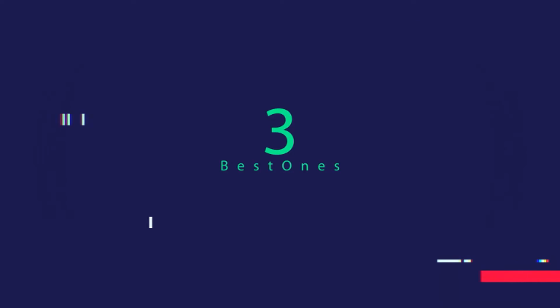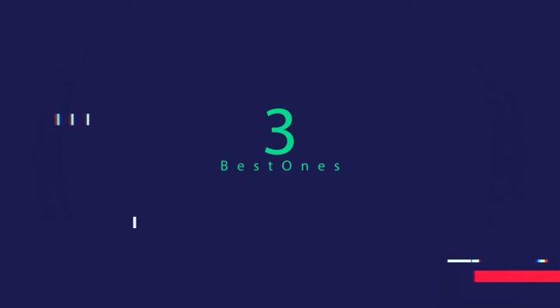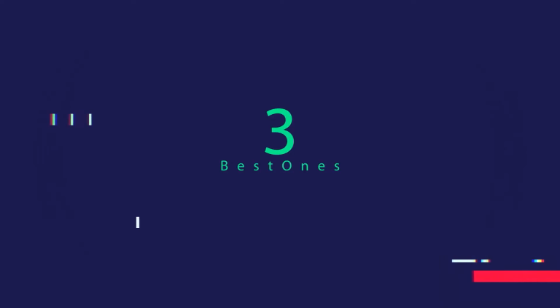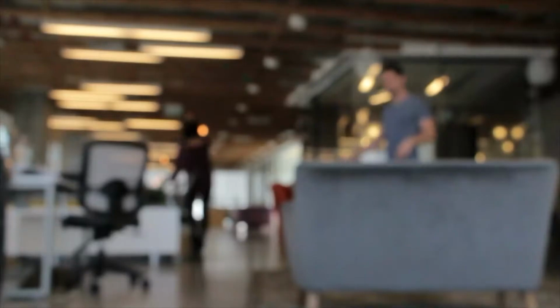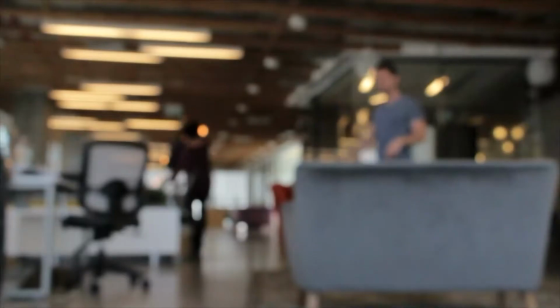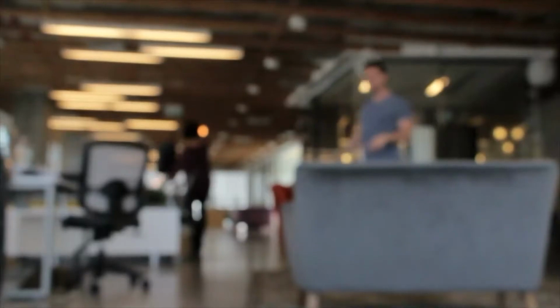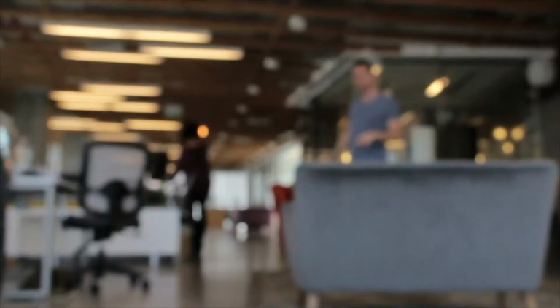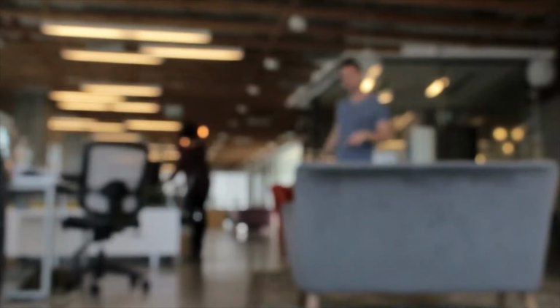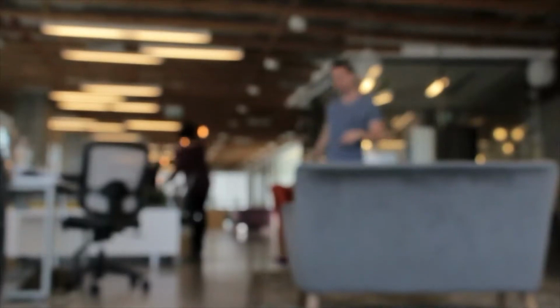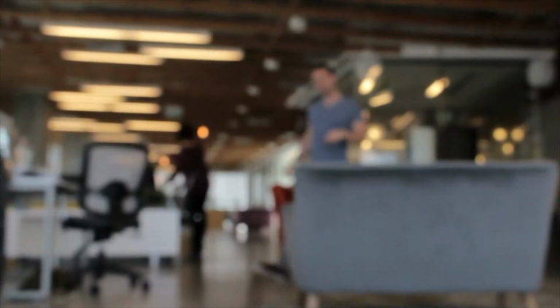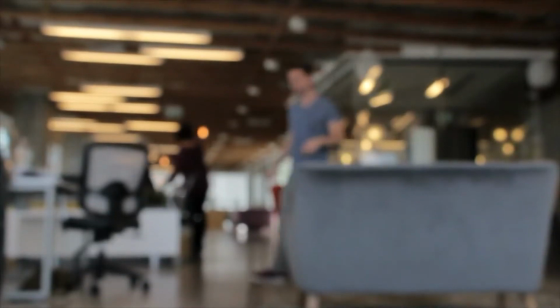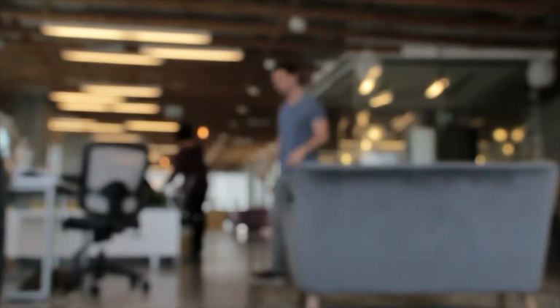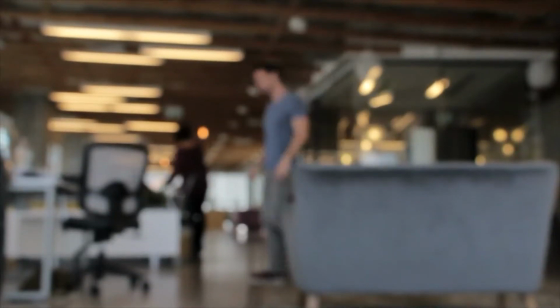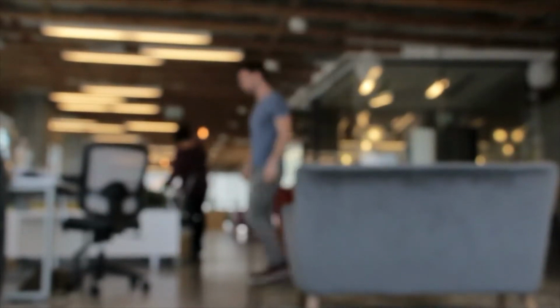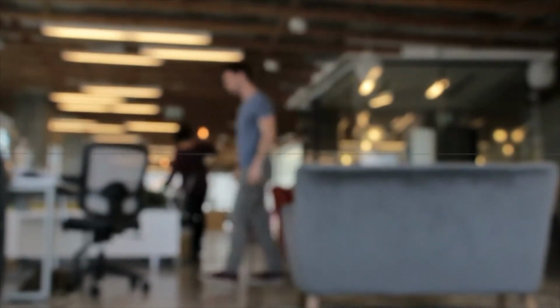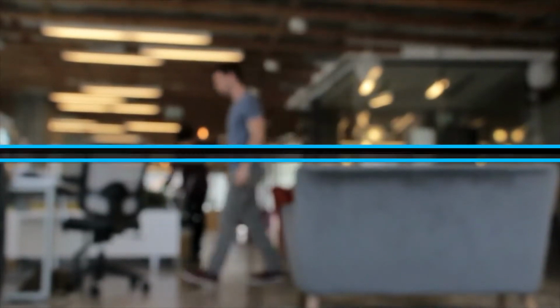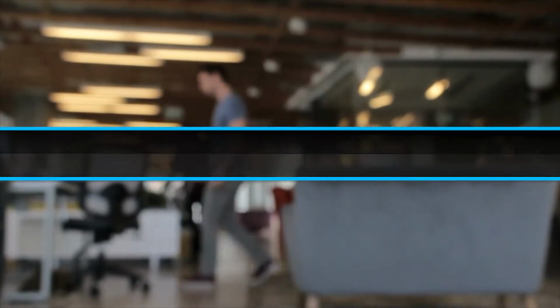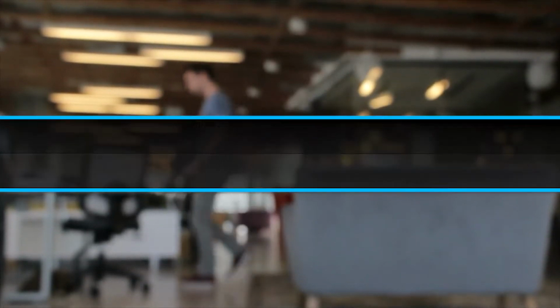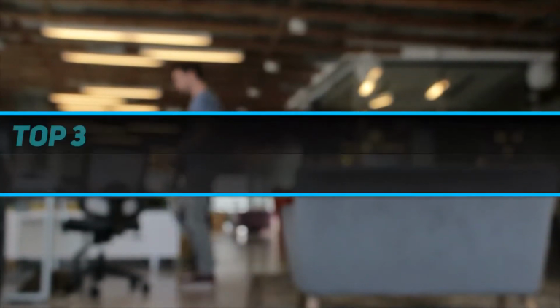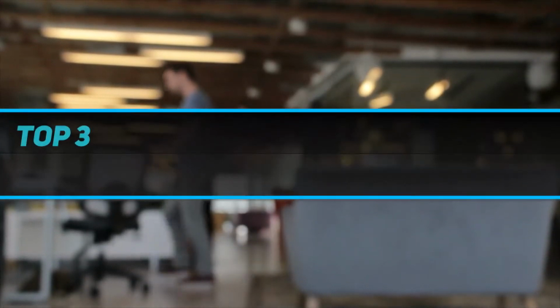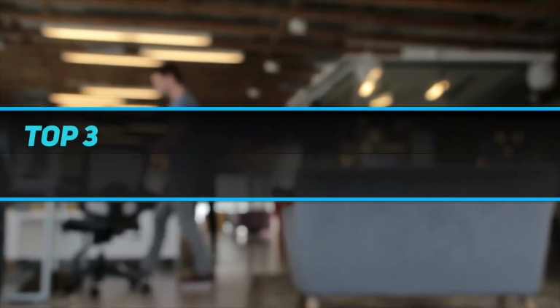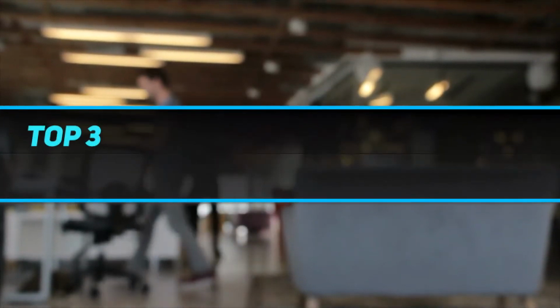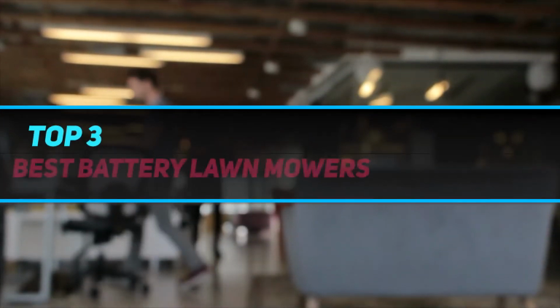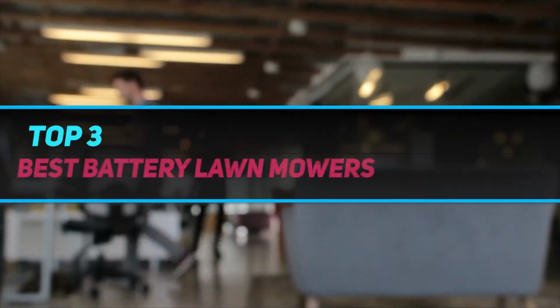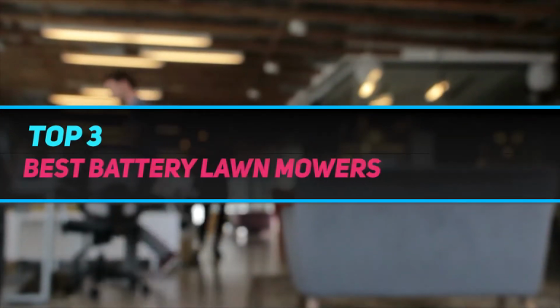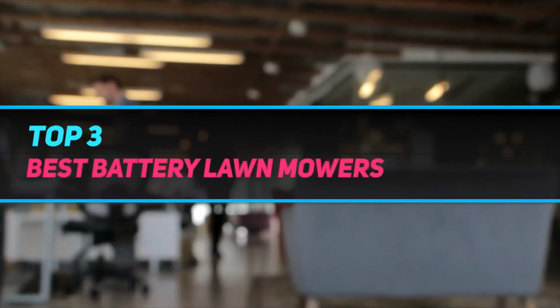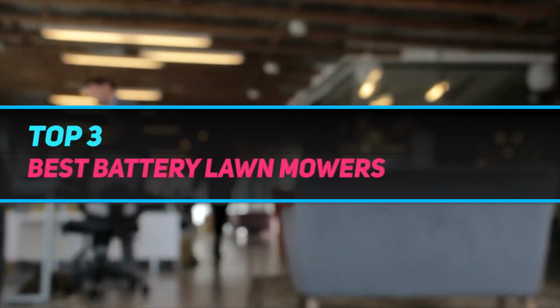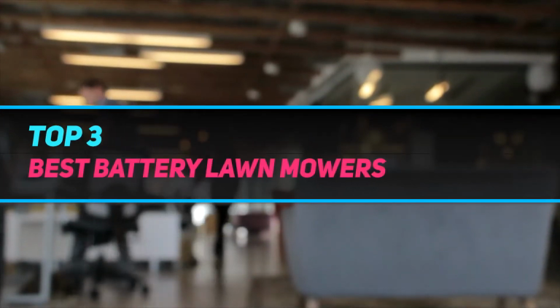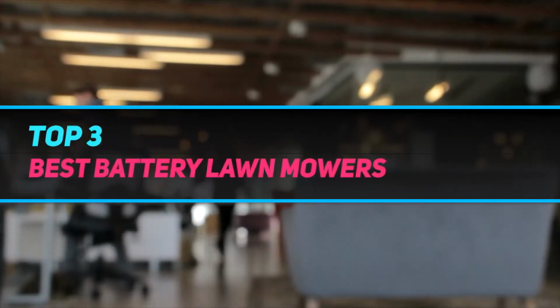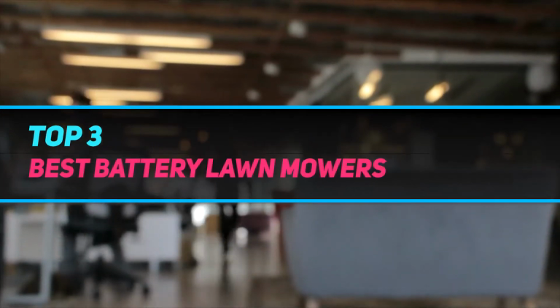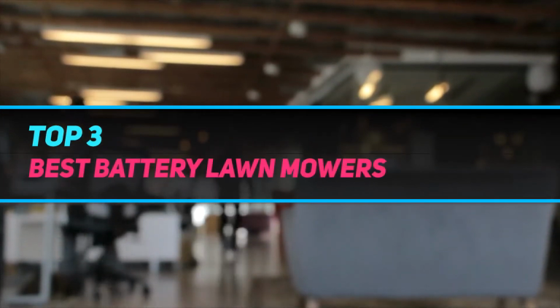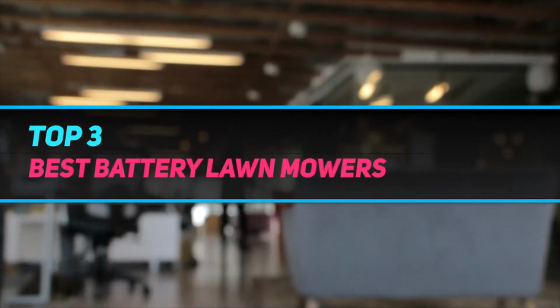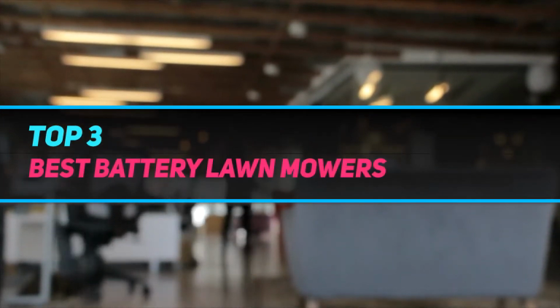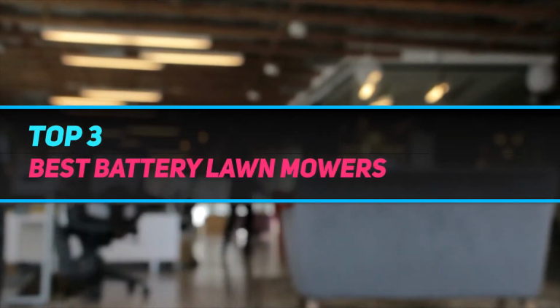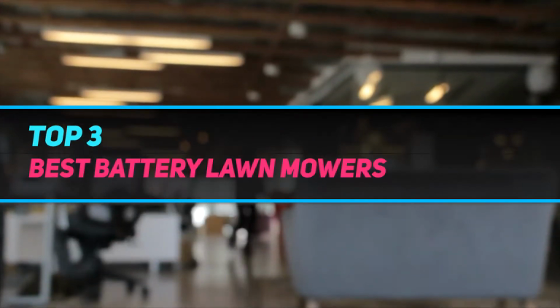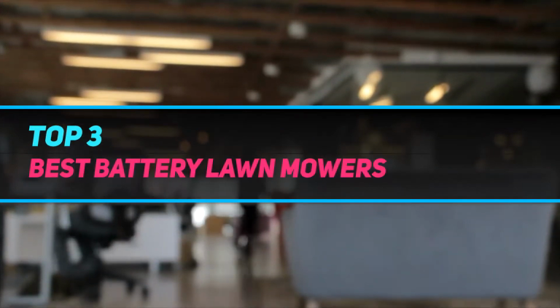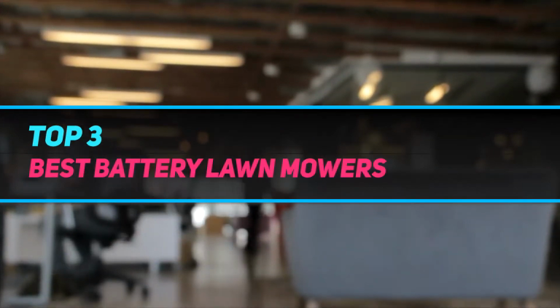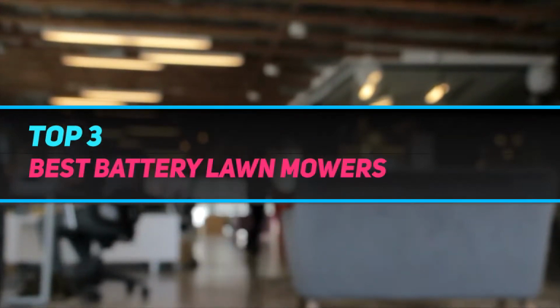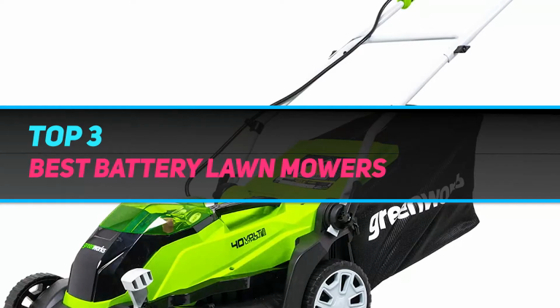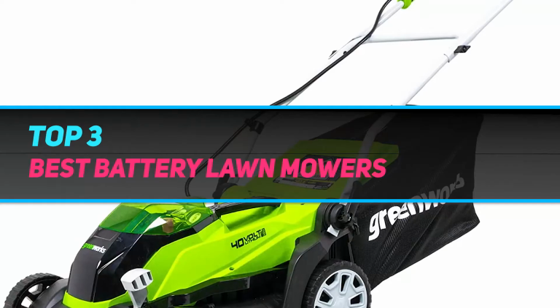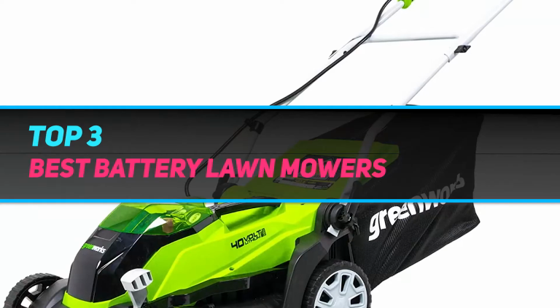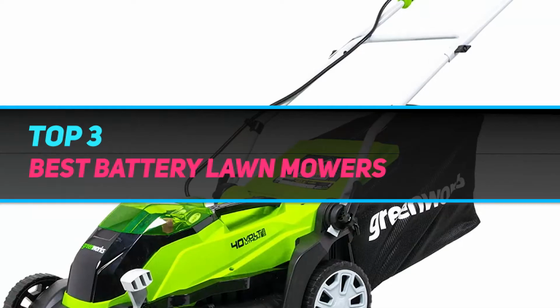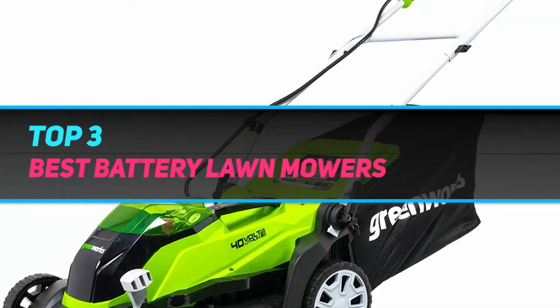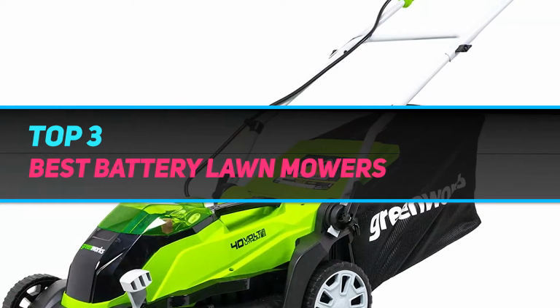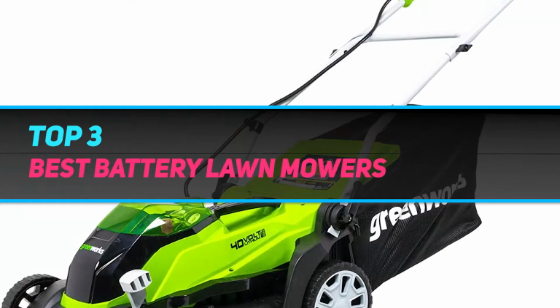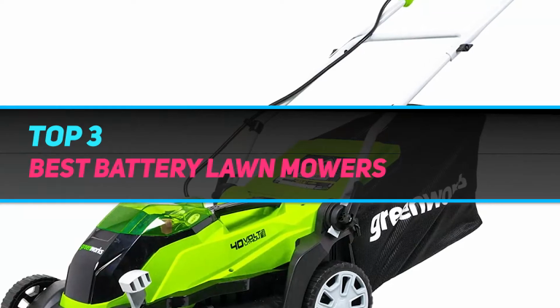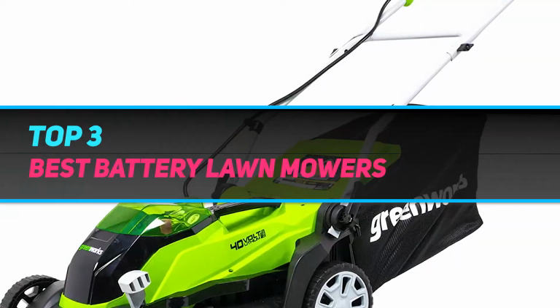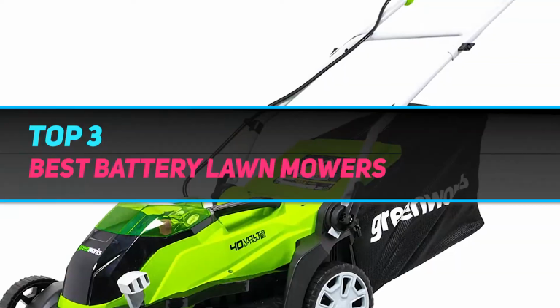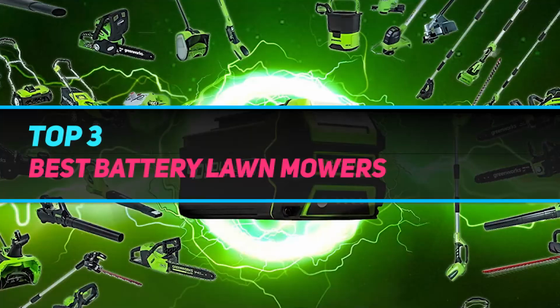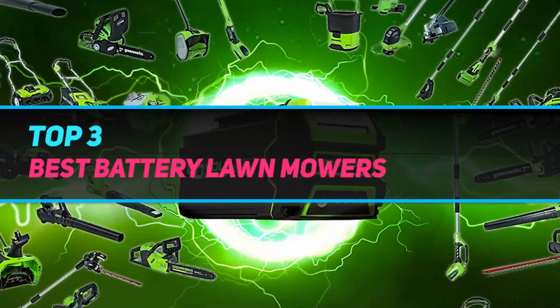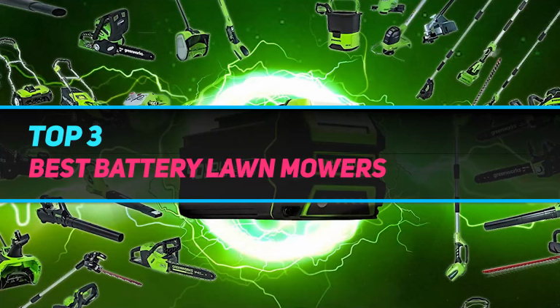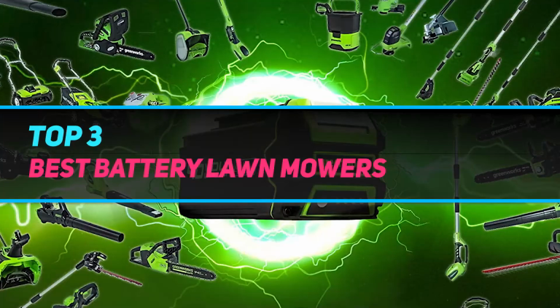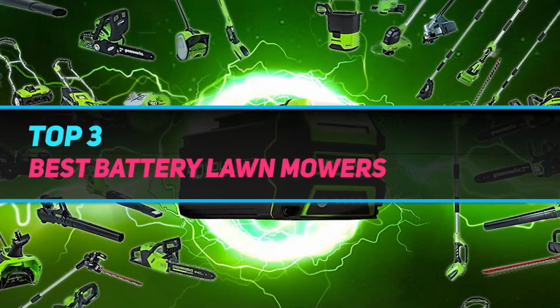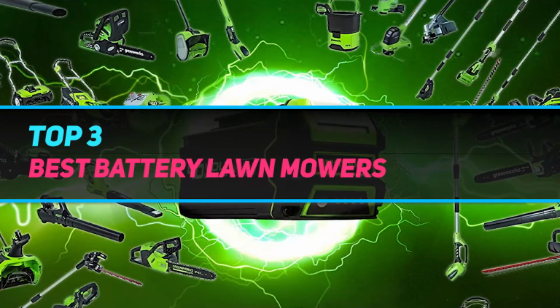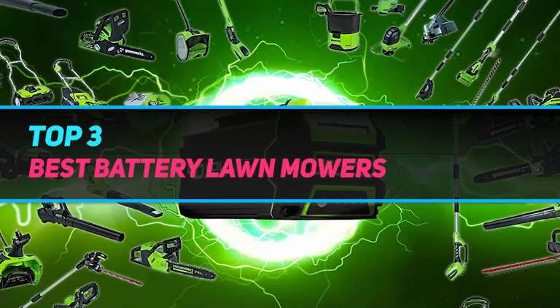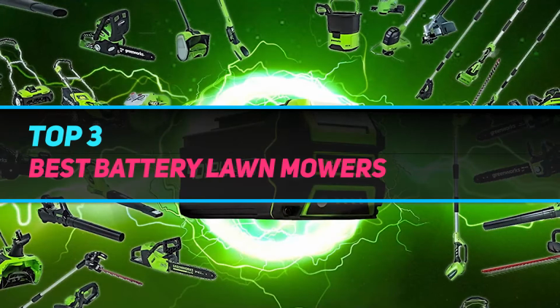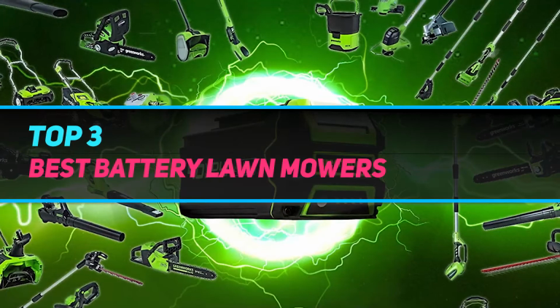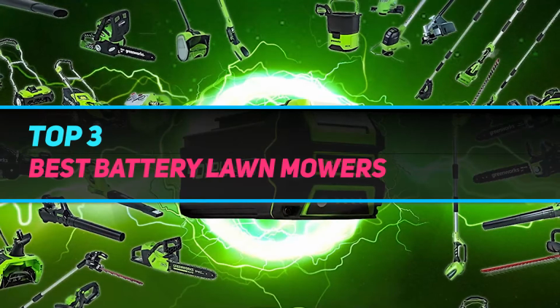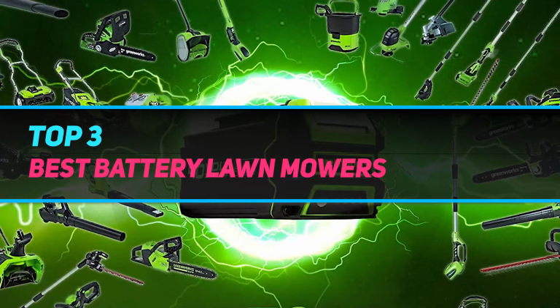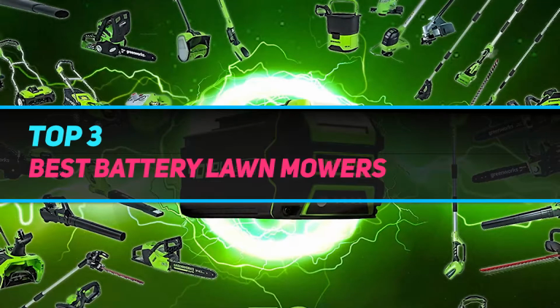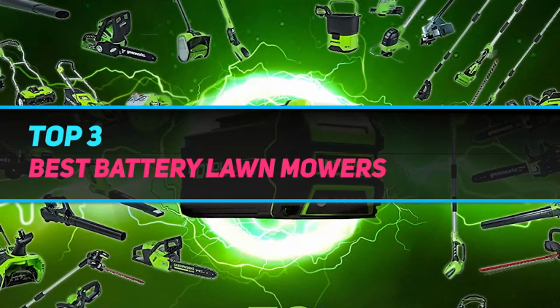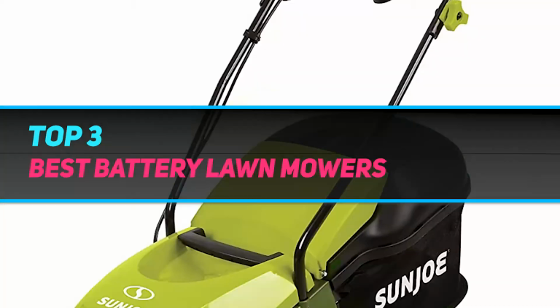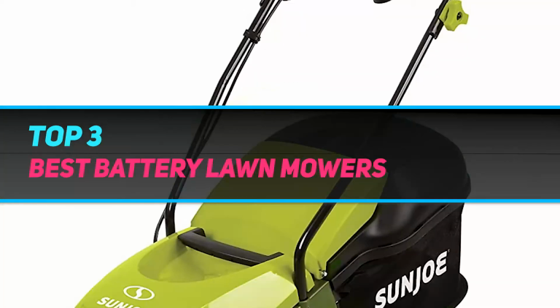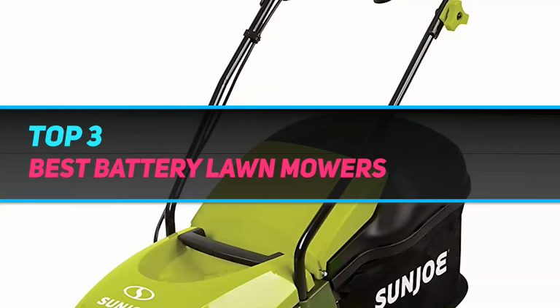Hi guys, welcome back to my channel. In today's video, we're gonna check out the Top 3 Best Battery Lawn Mowers.